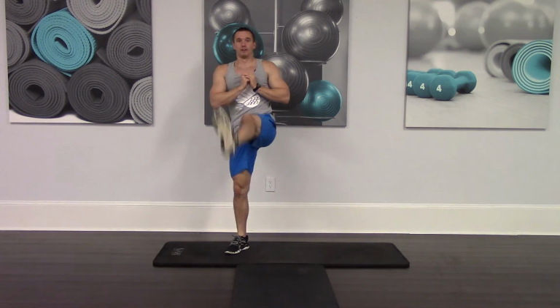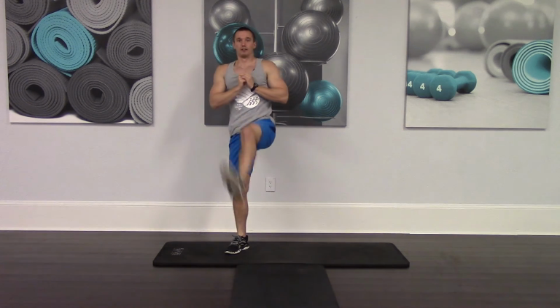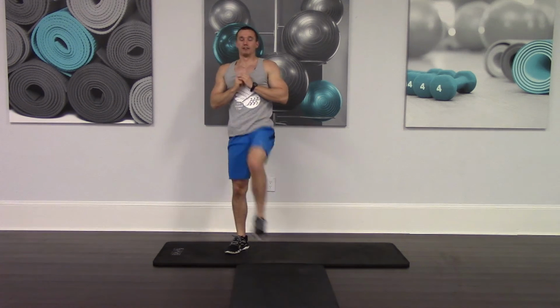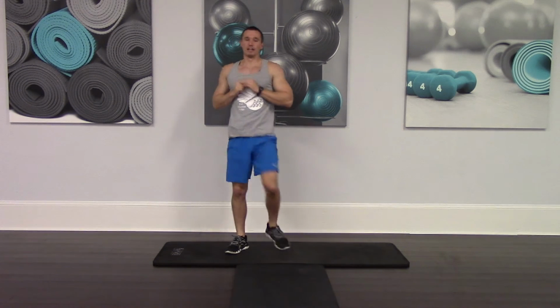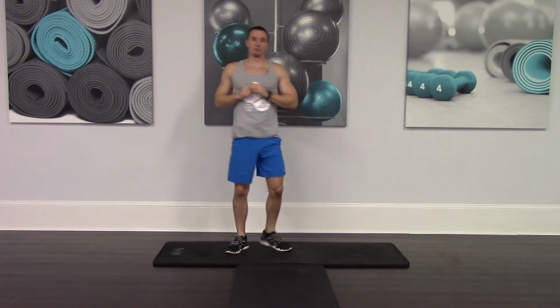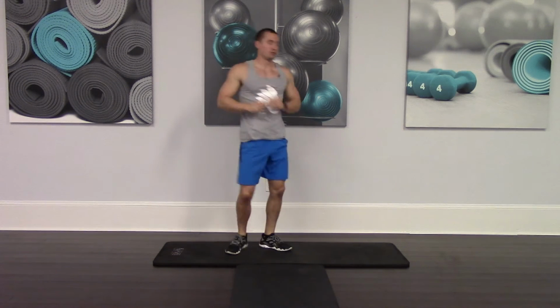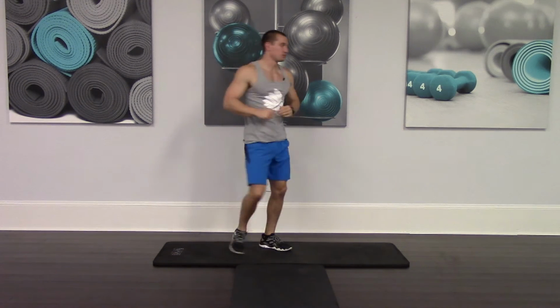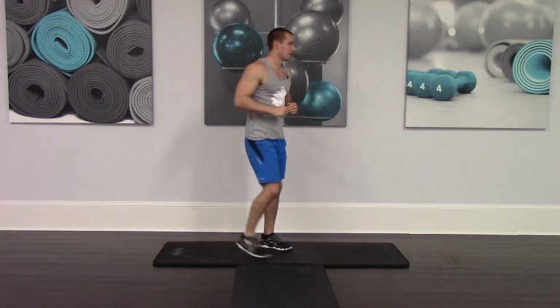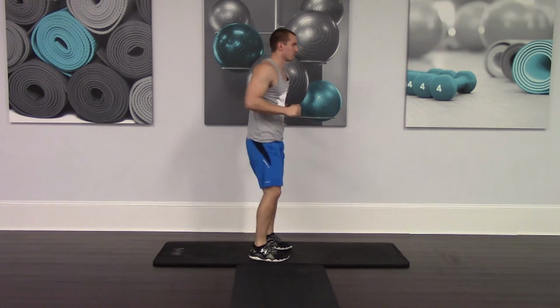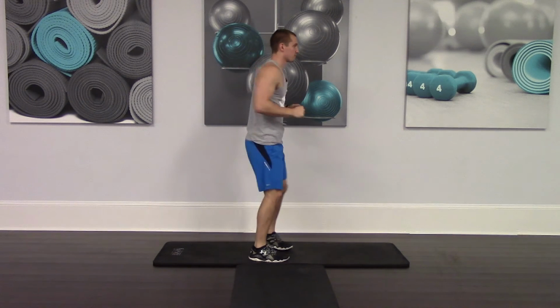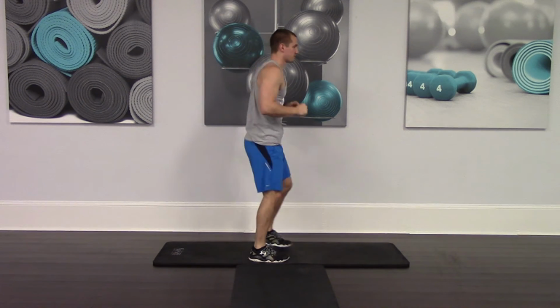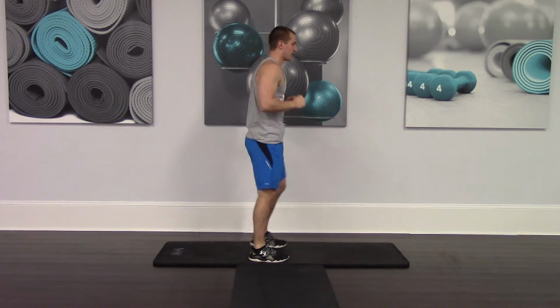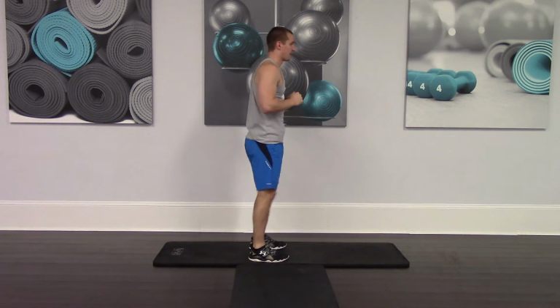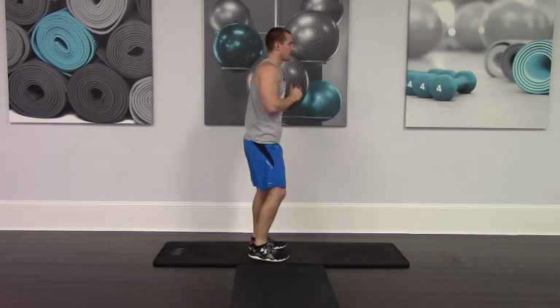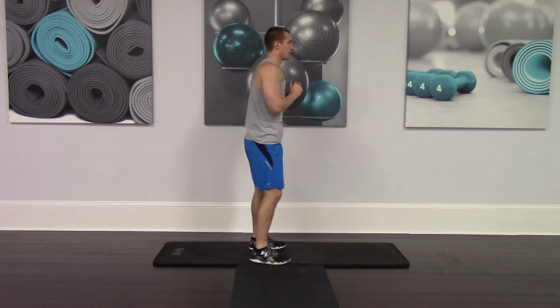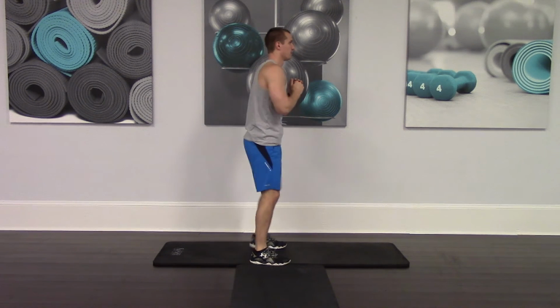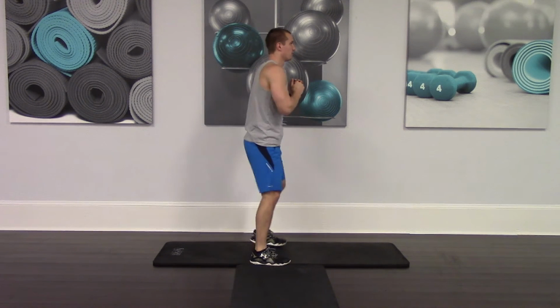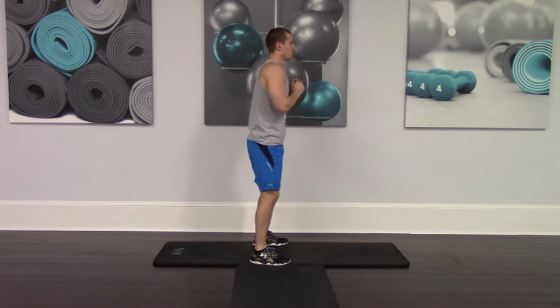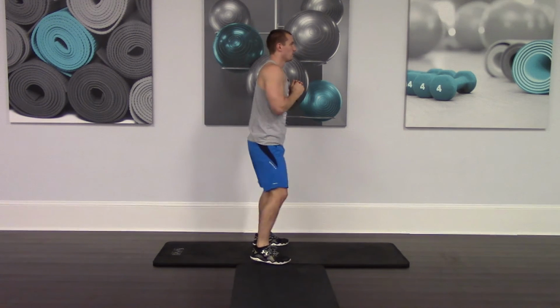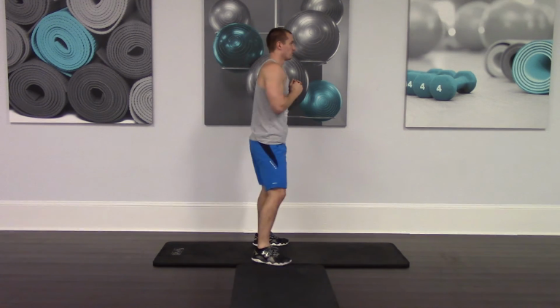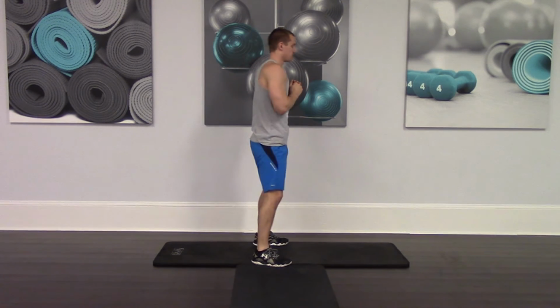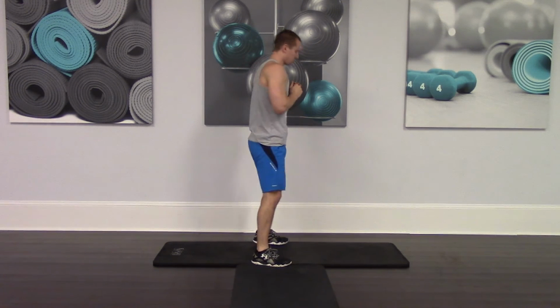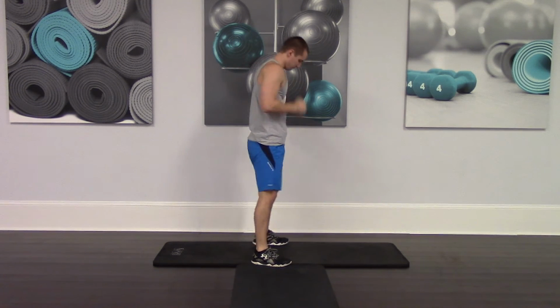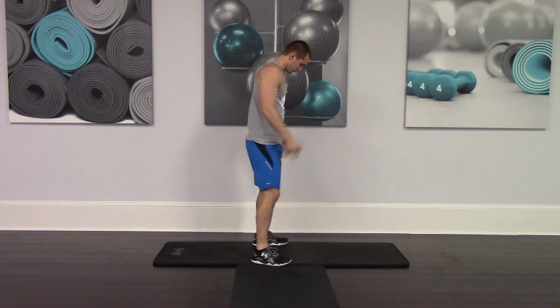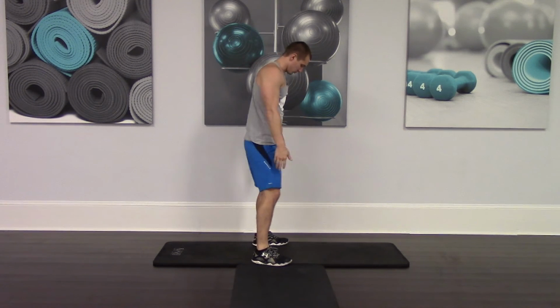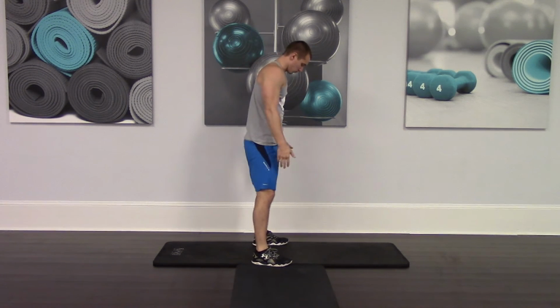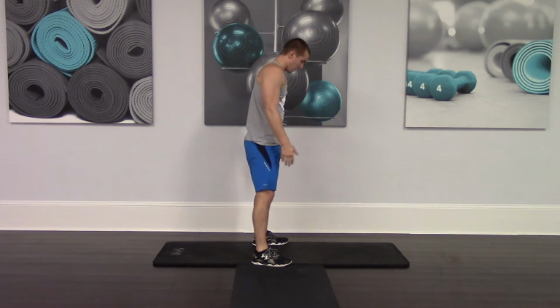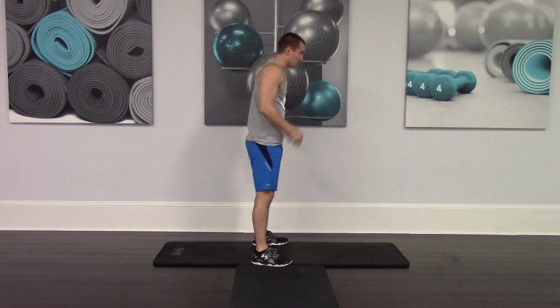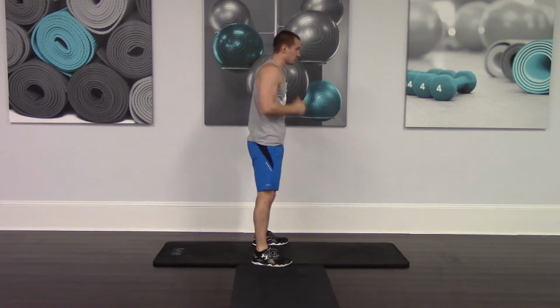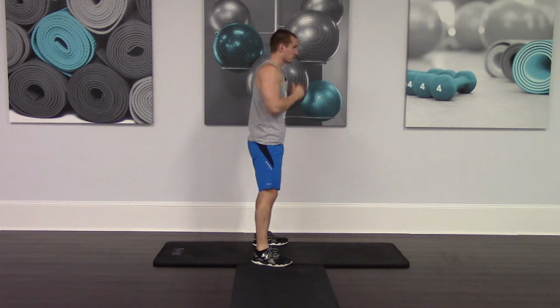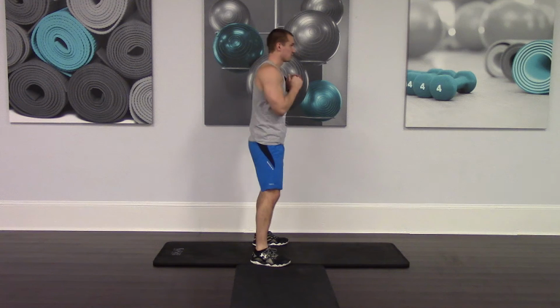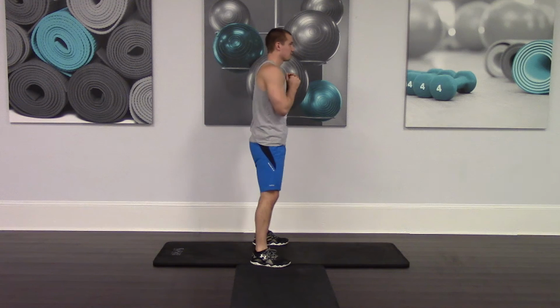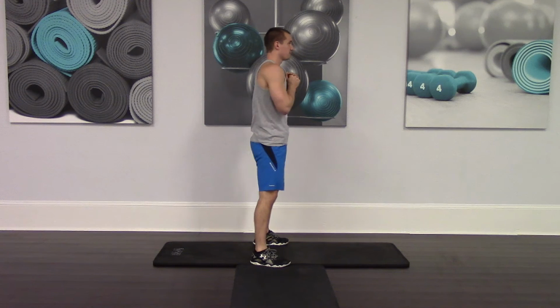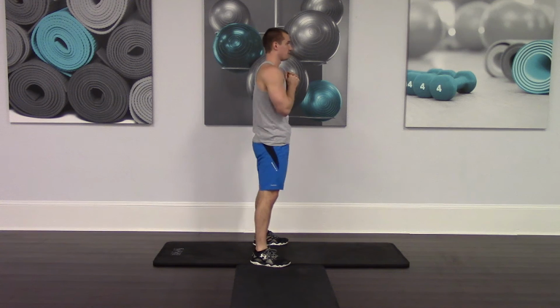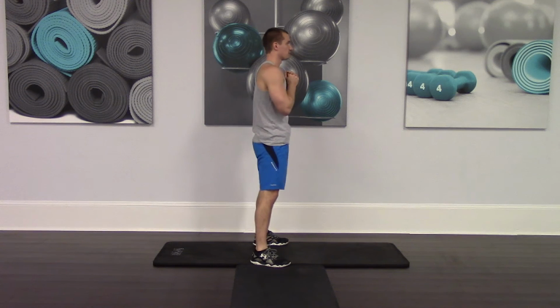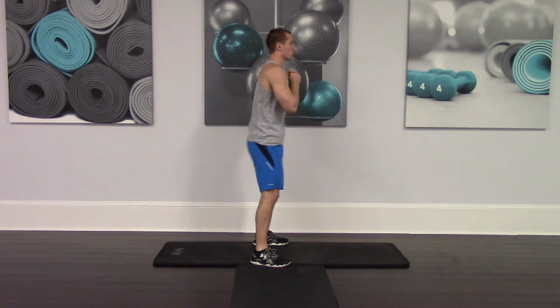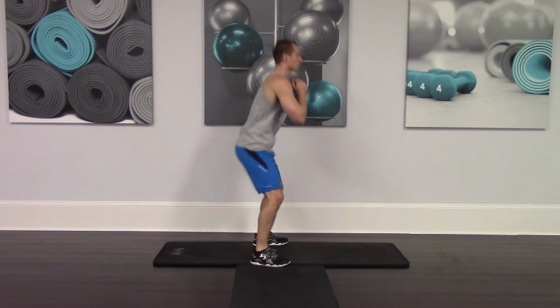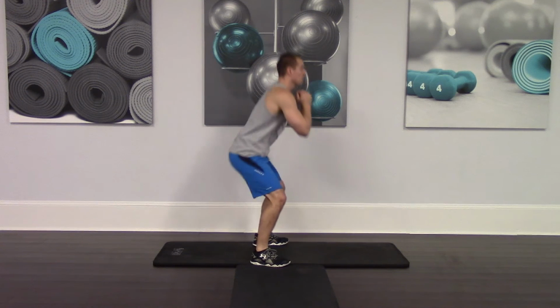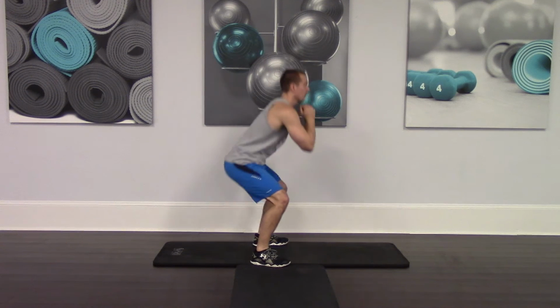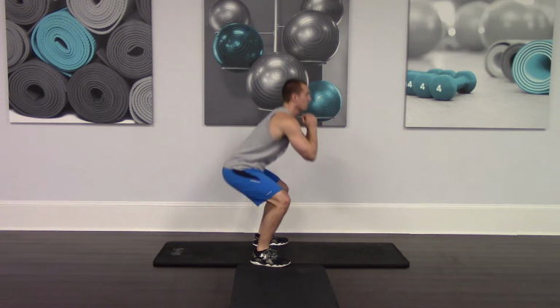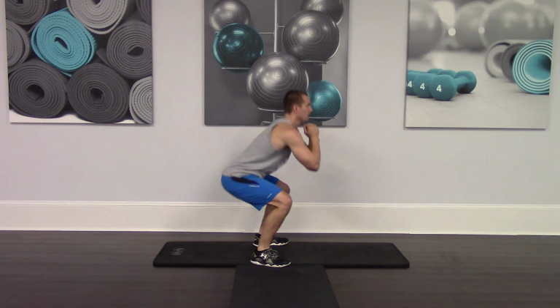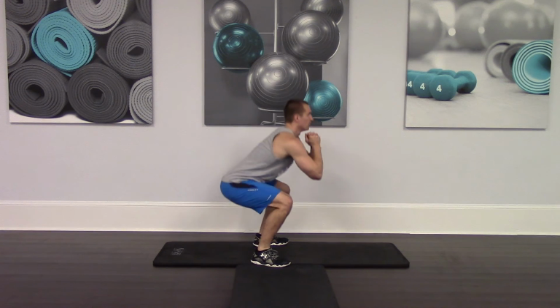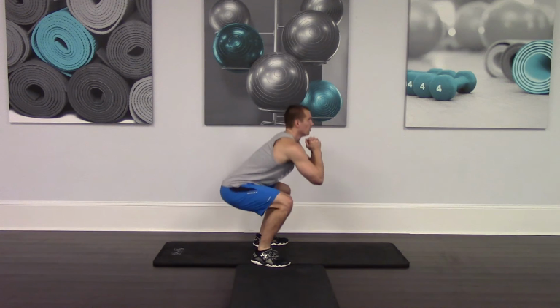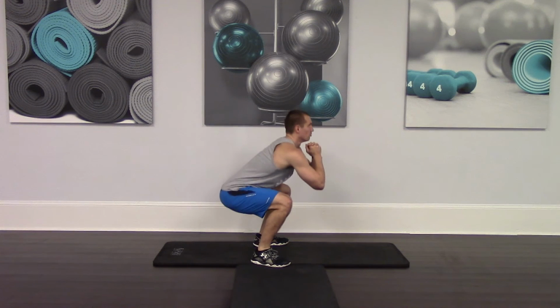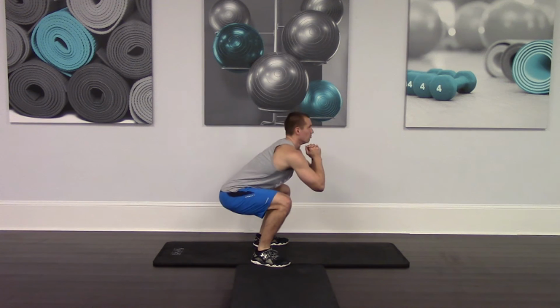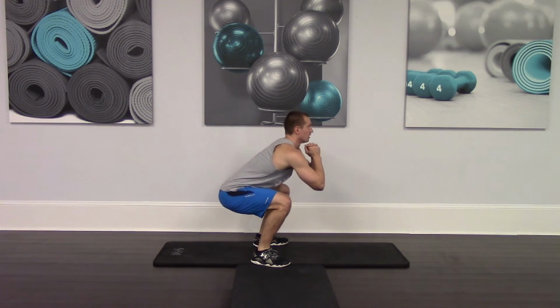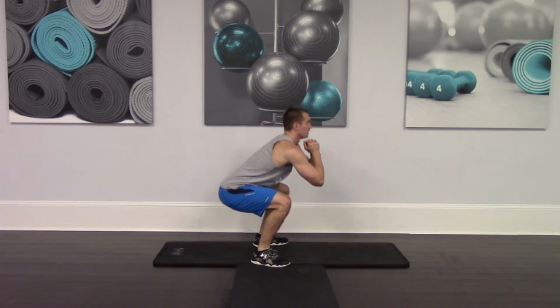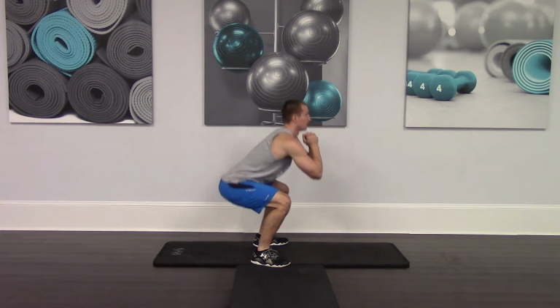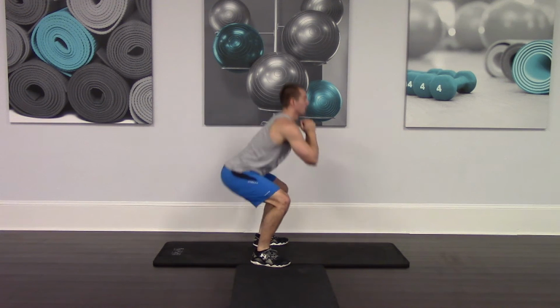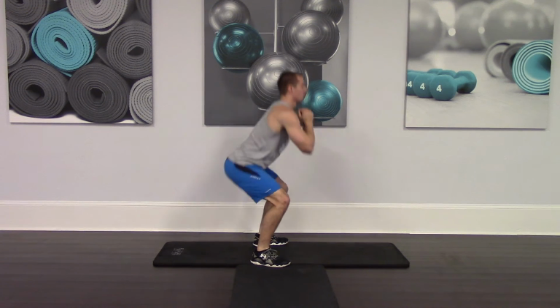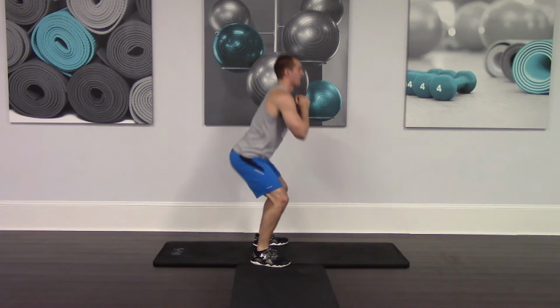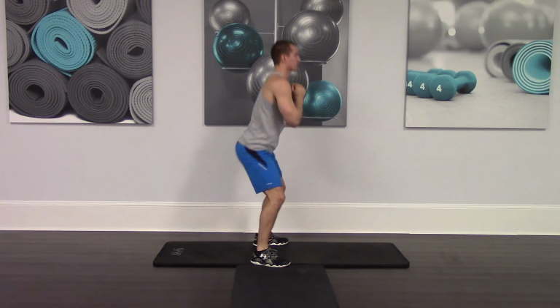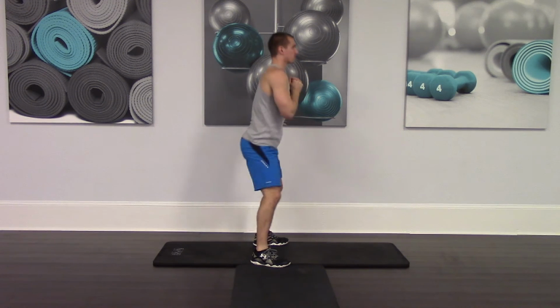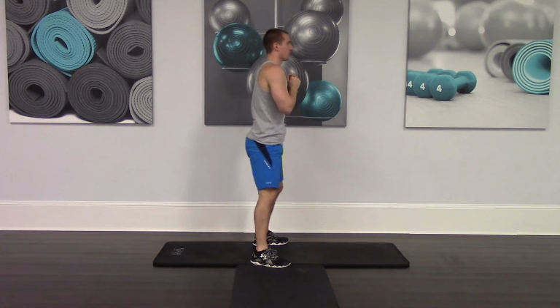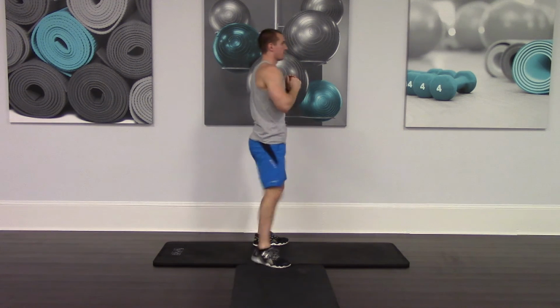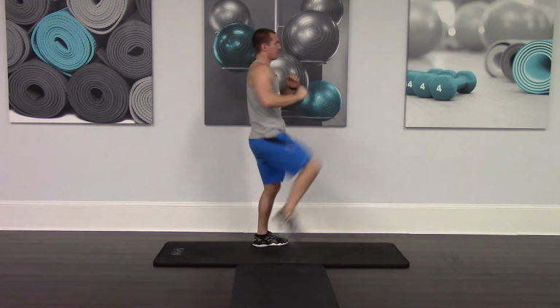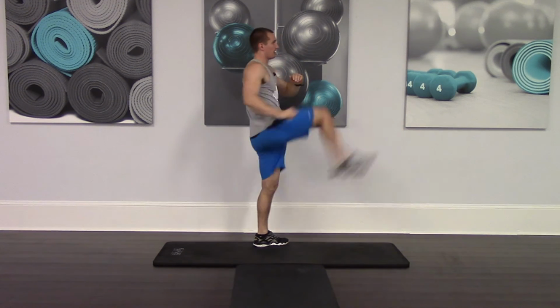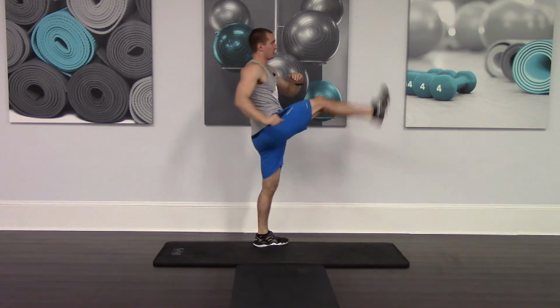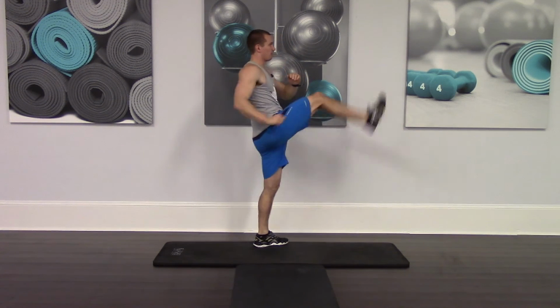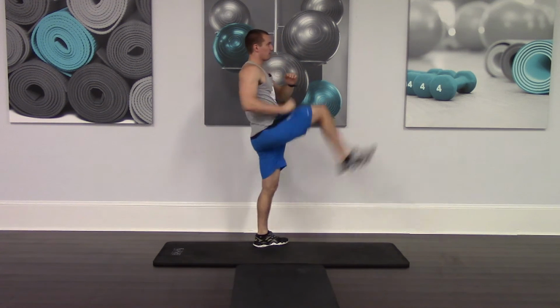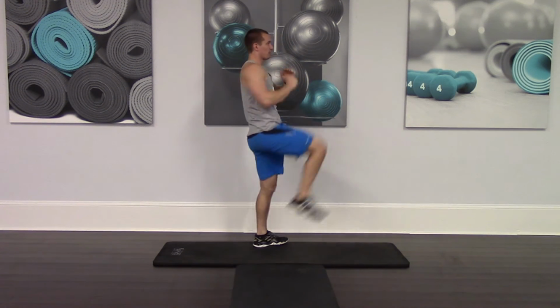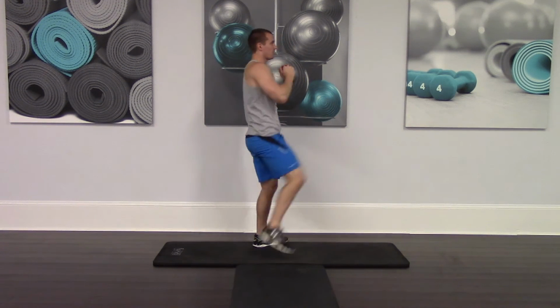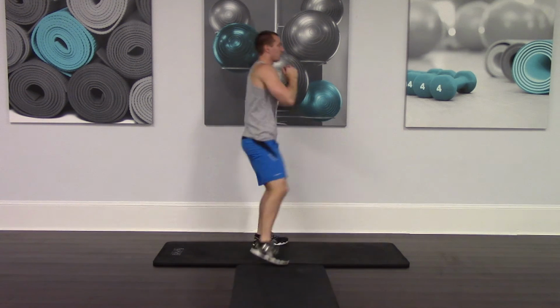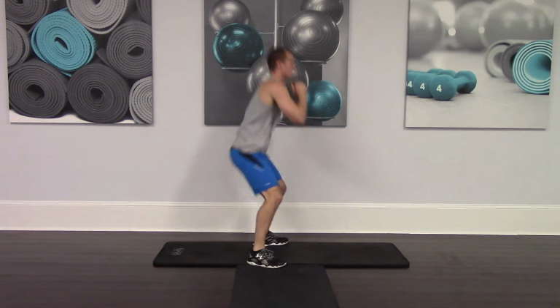Now let me do it from the side. Squat position, feet shoulder width apart, butt down, back straight, and up and kick.